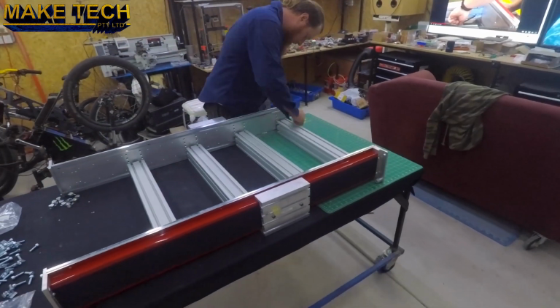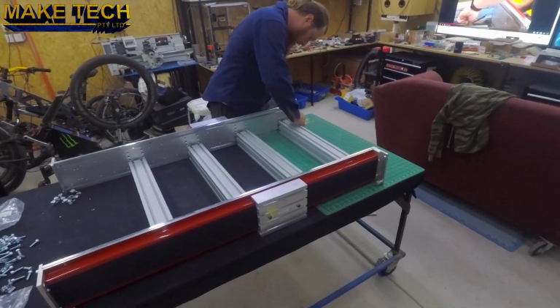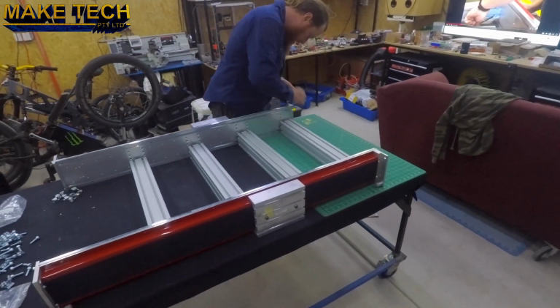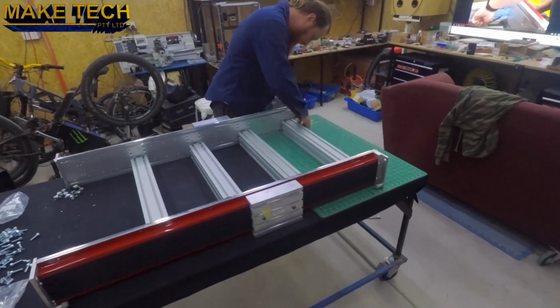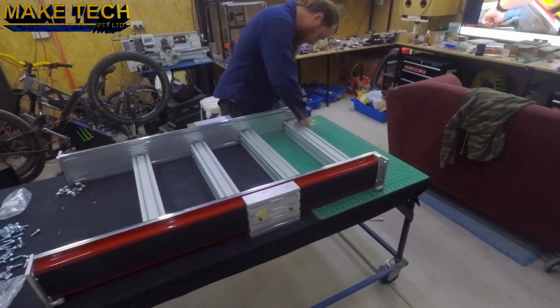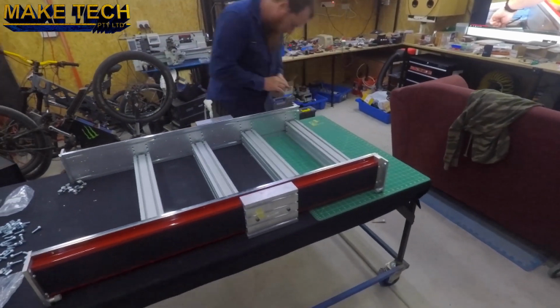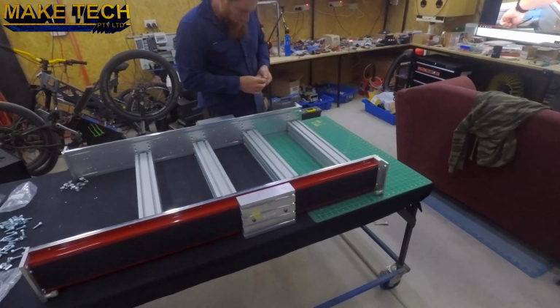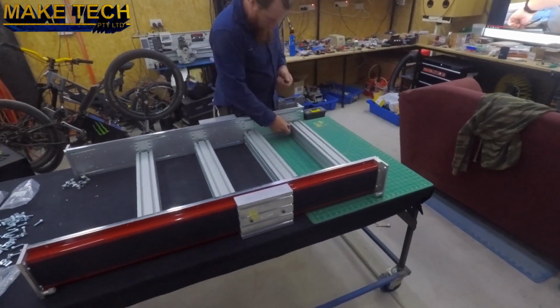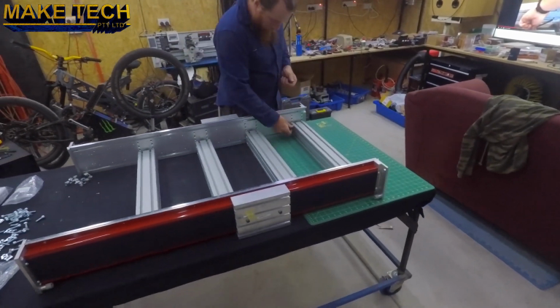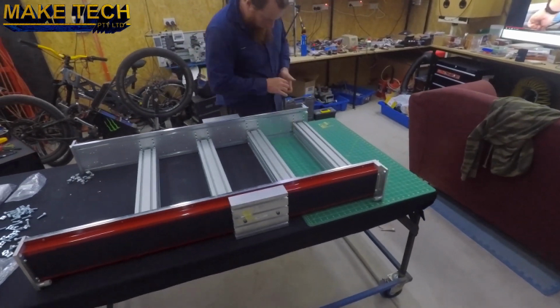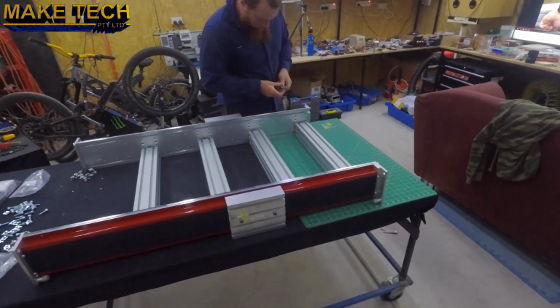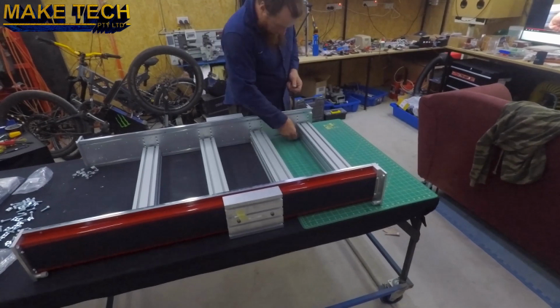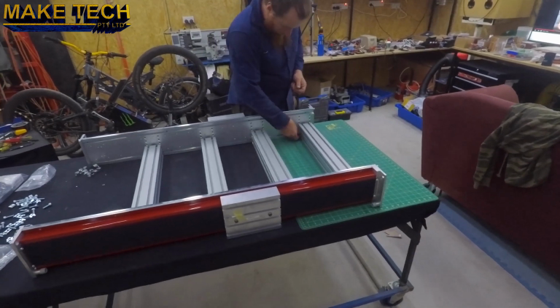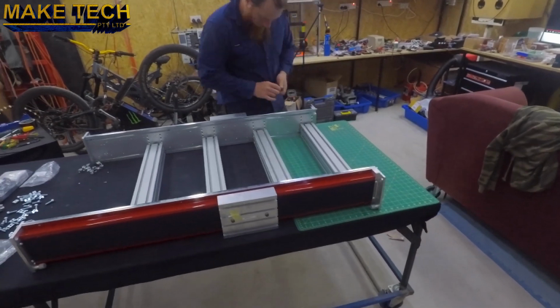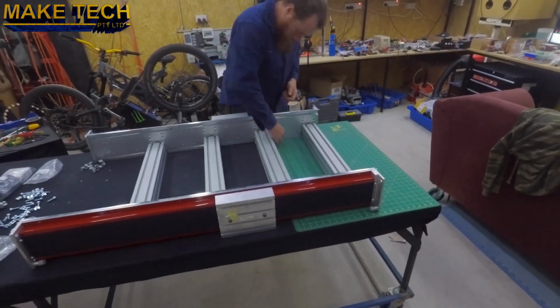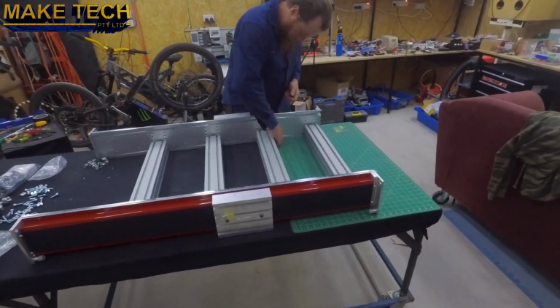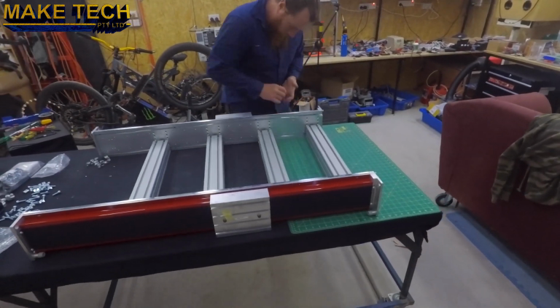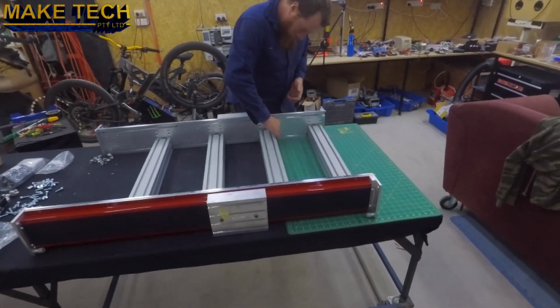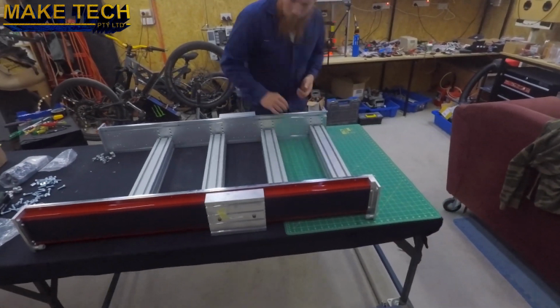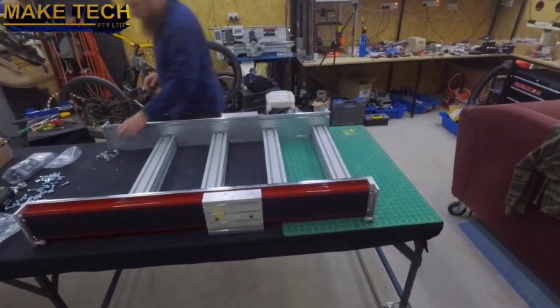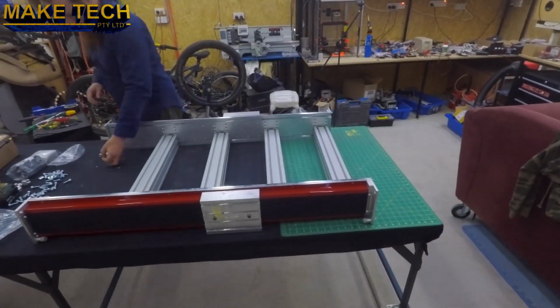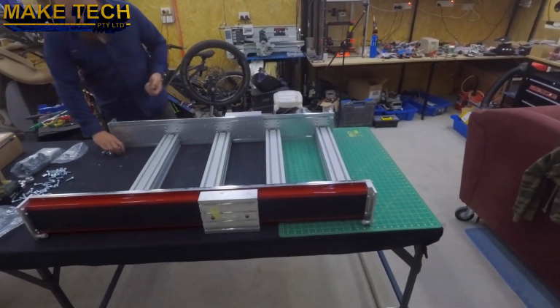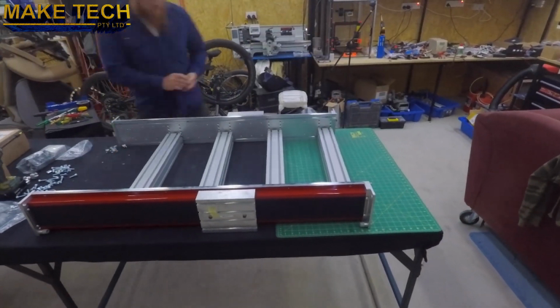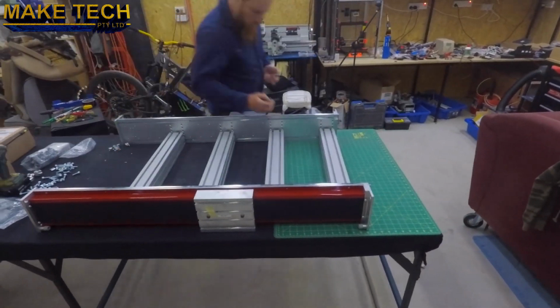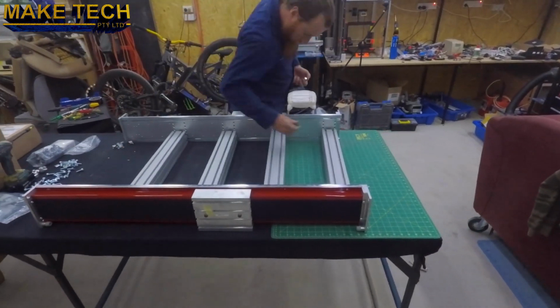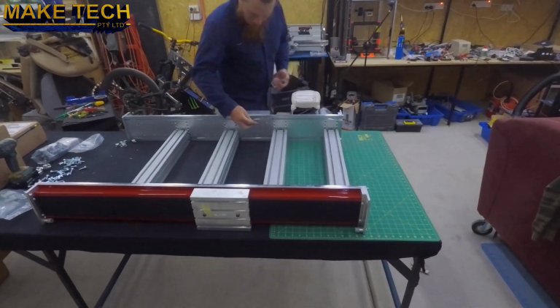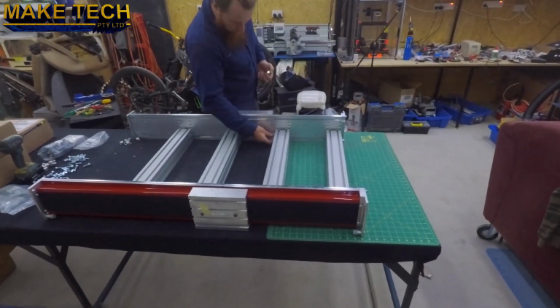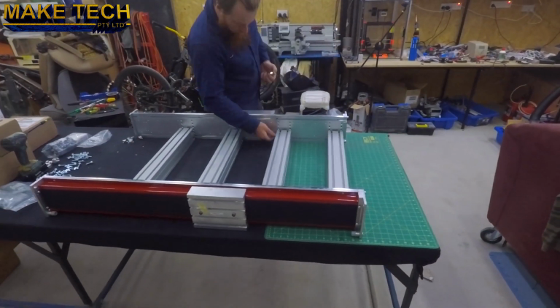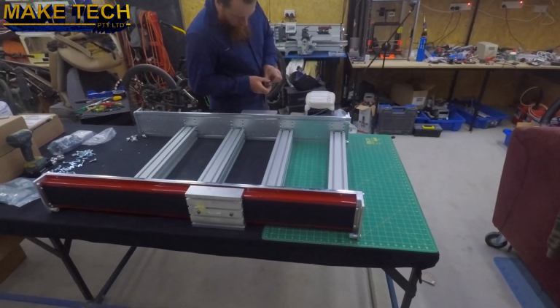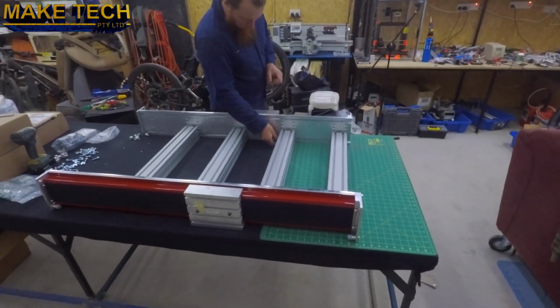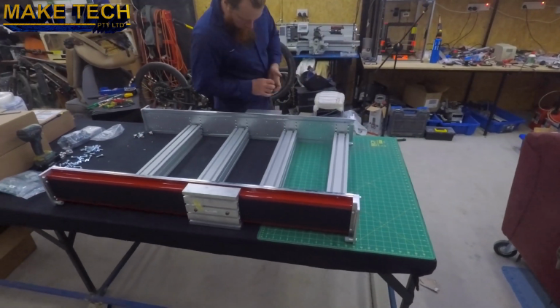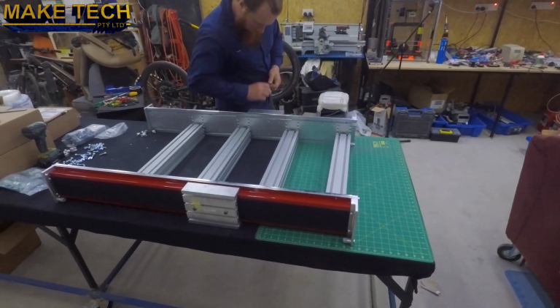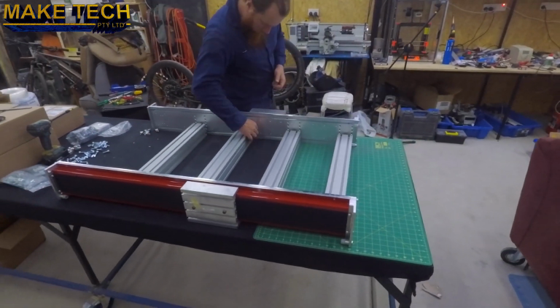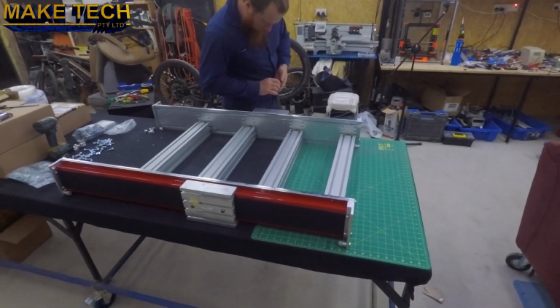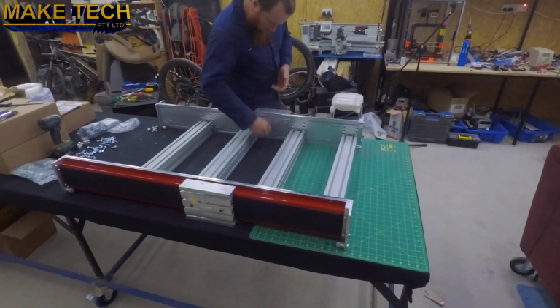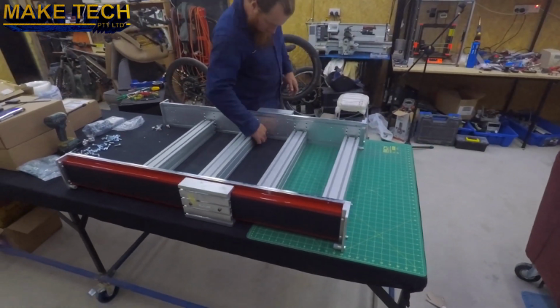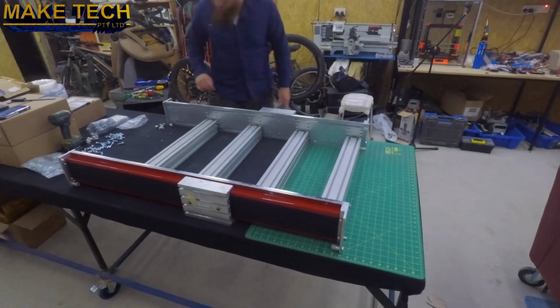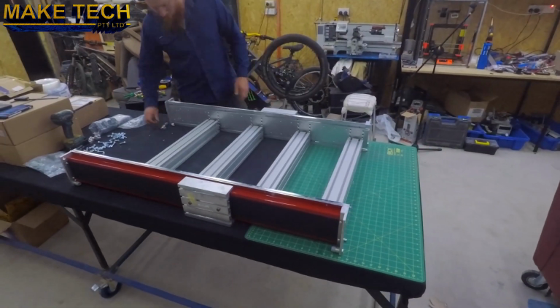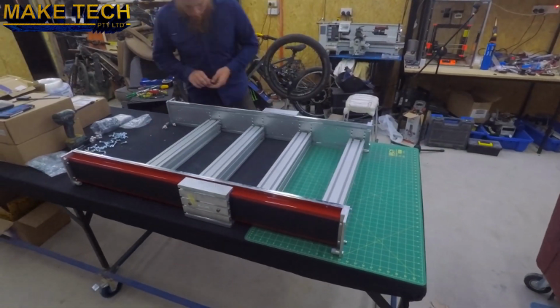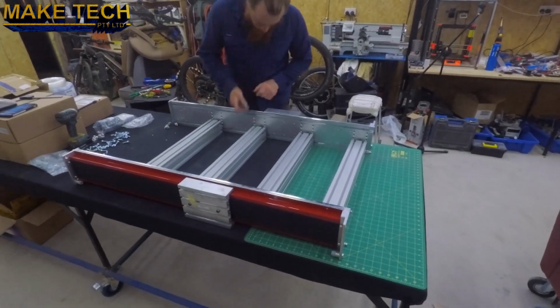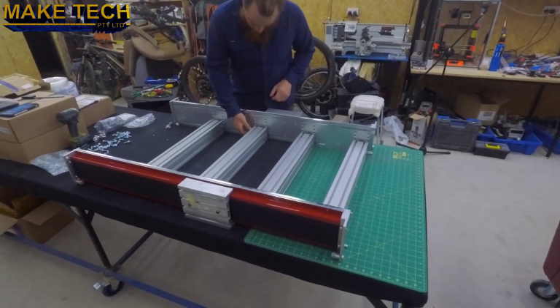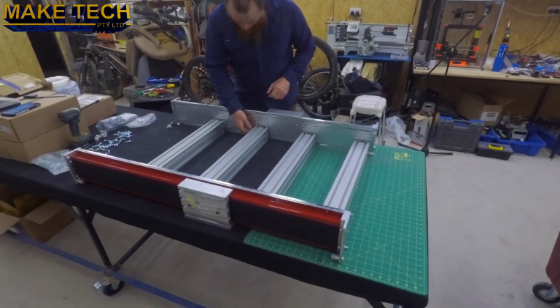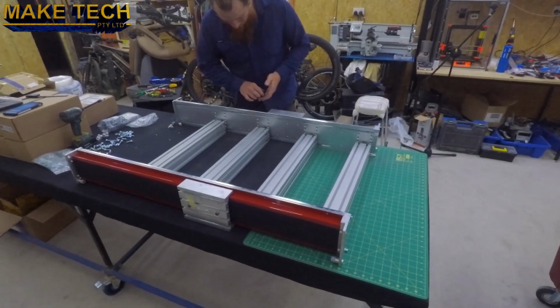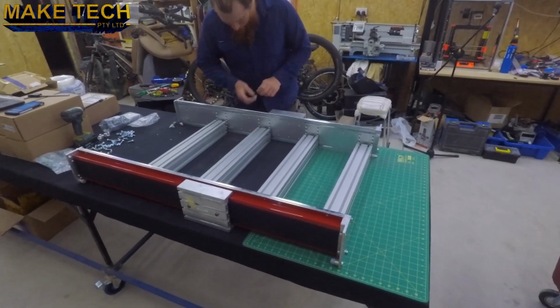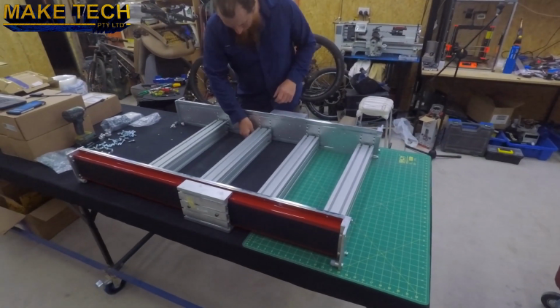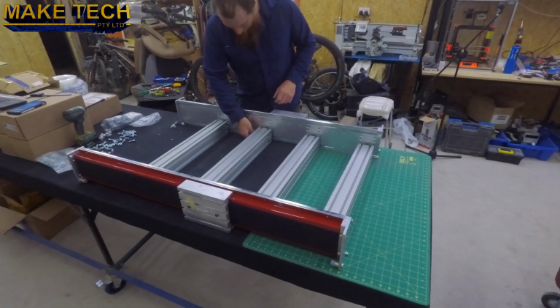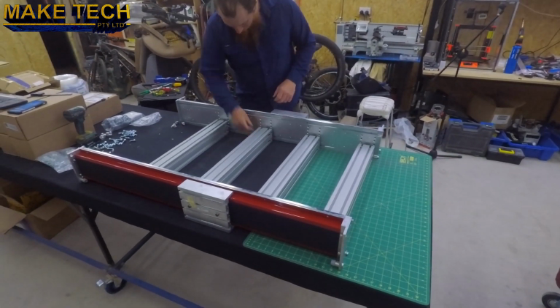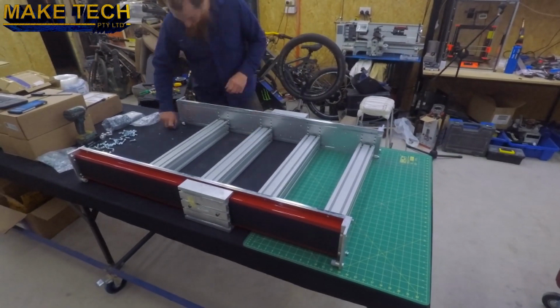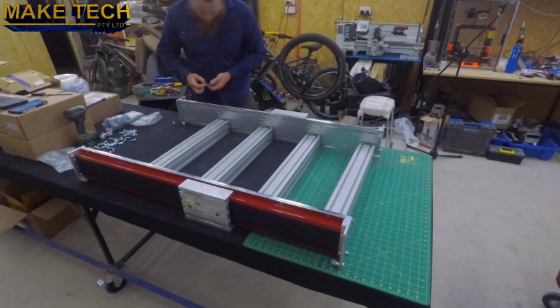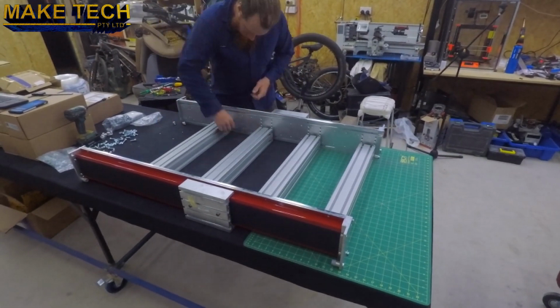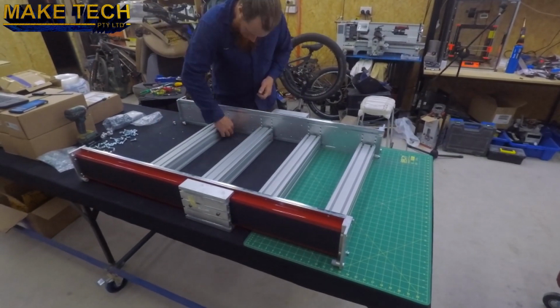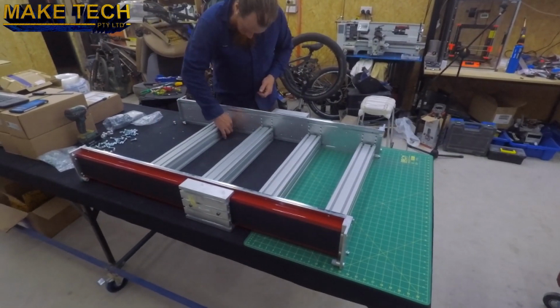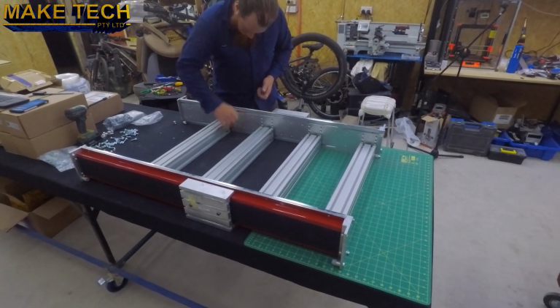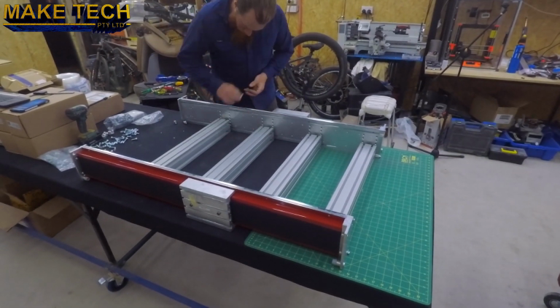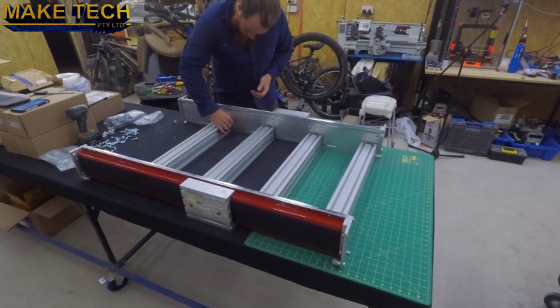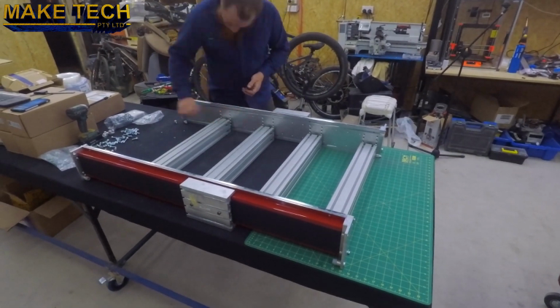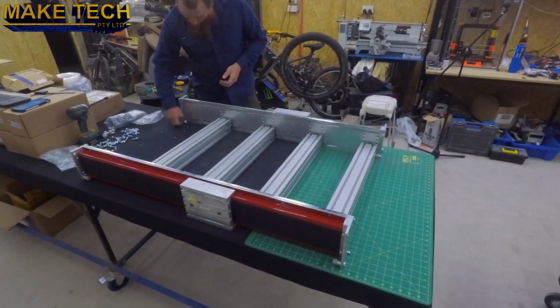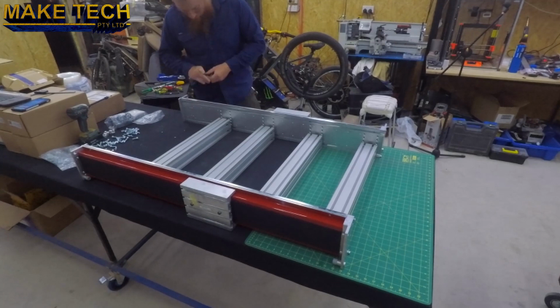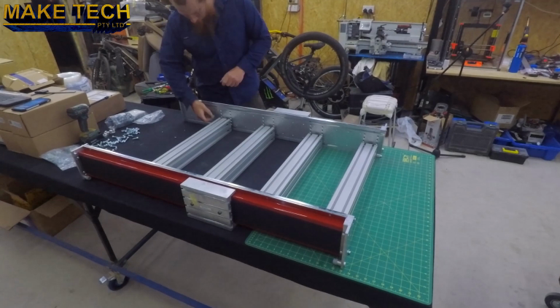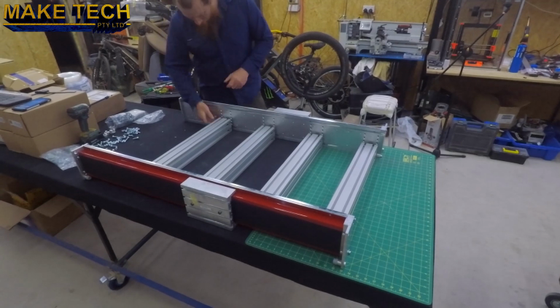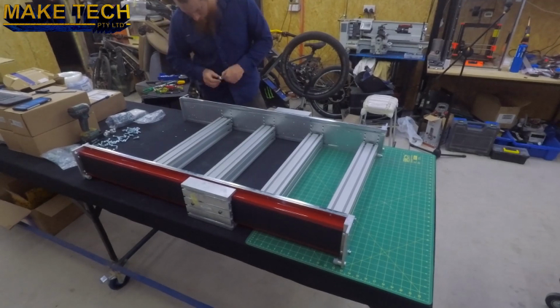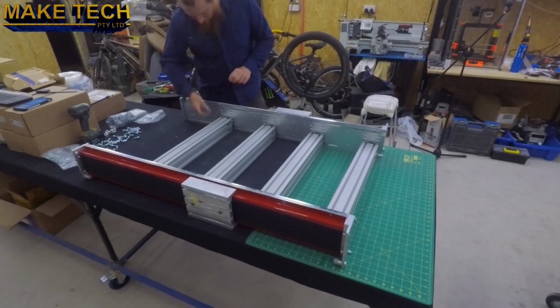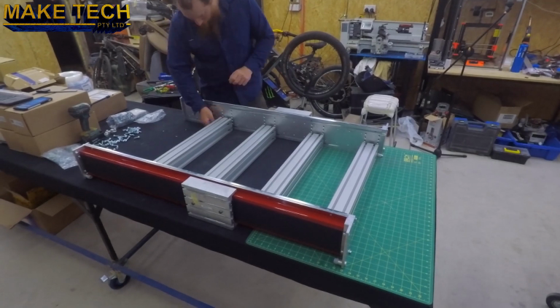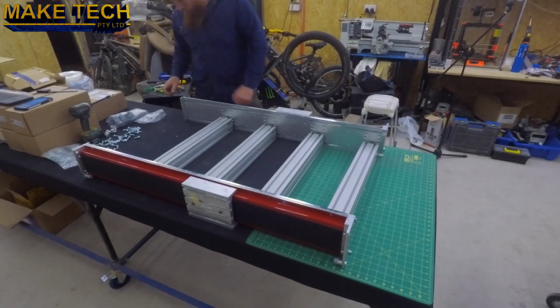The T-slot table can be installed at different heights. I've chosen the mid-height so the top of the table is almost flush with the Y-axis.